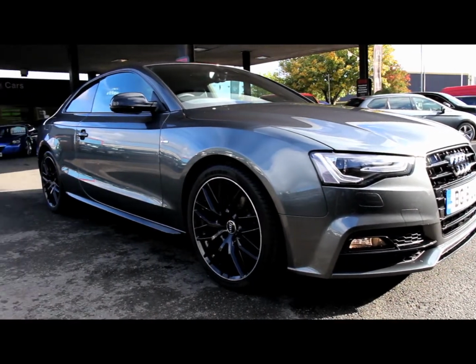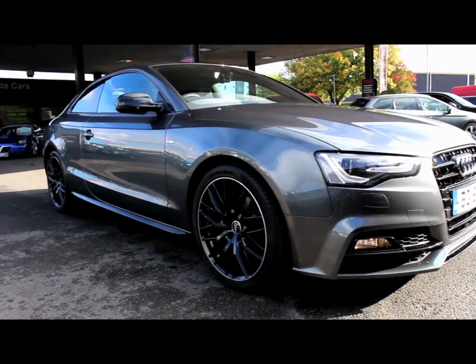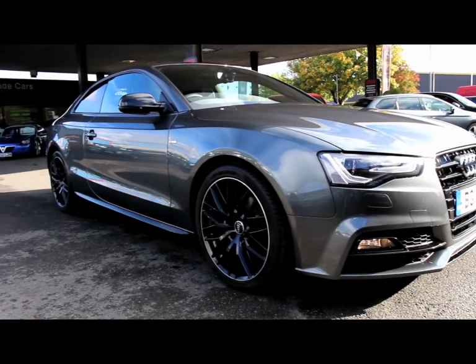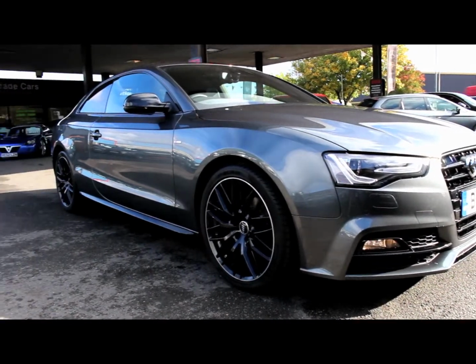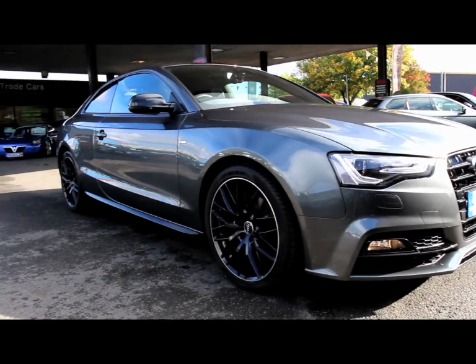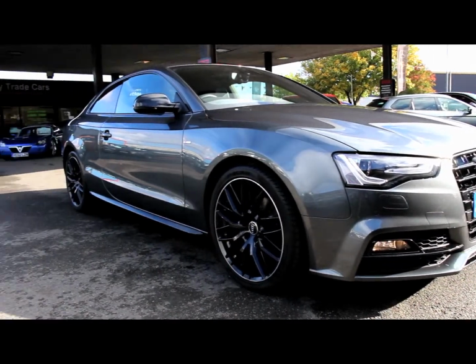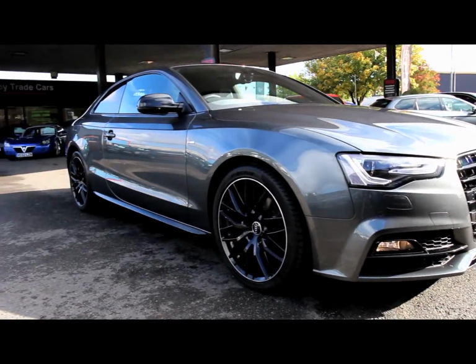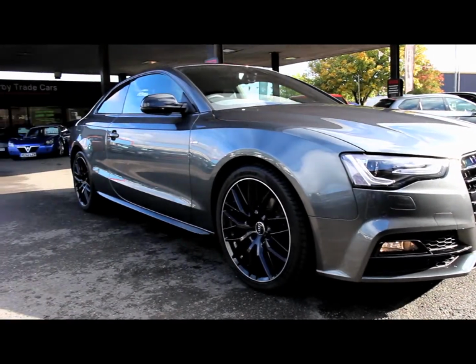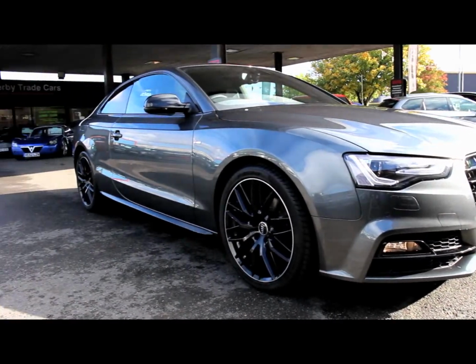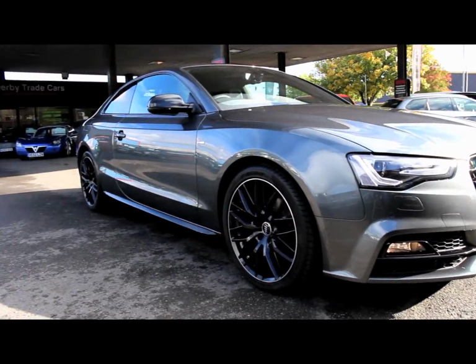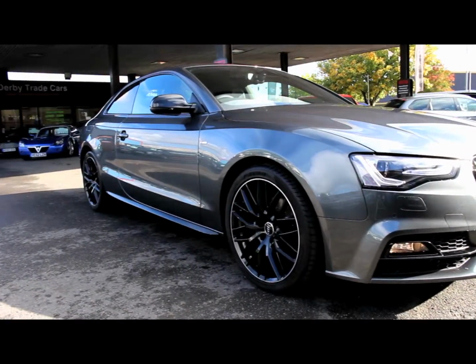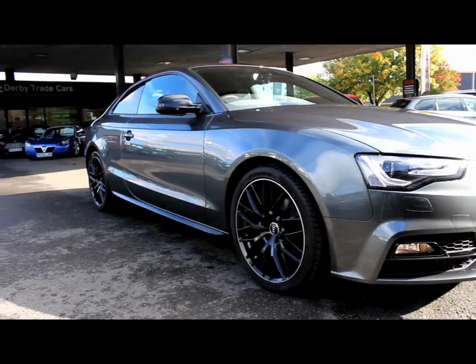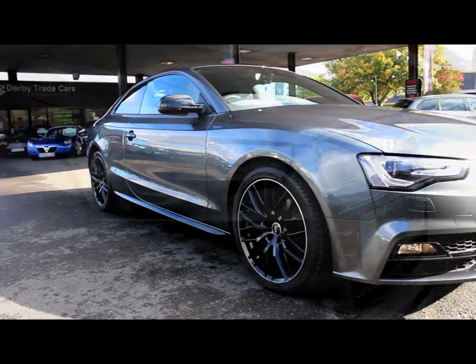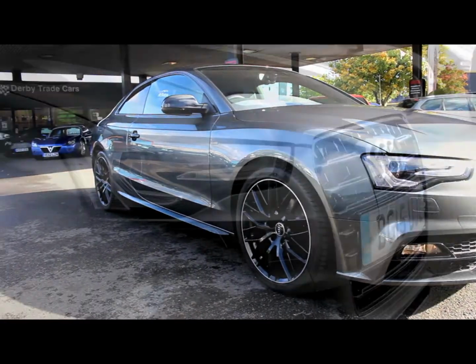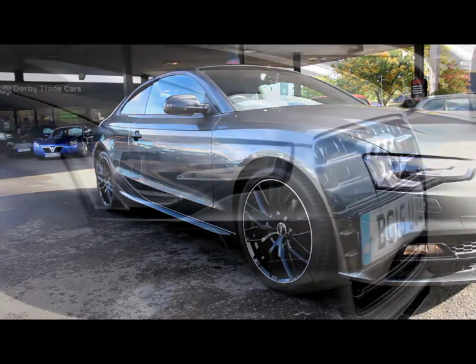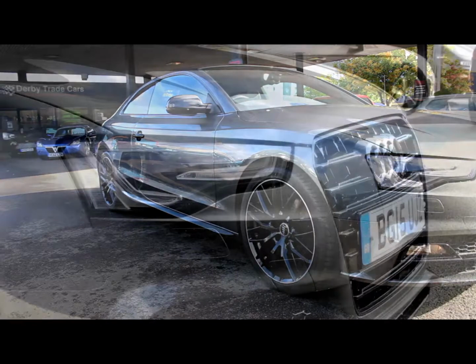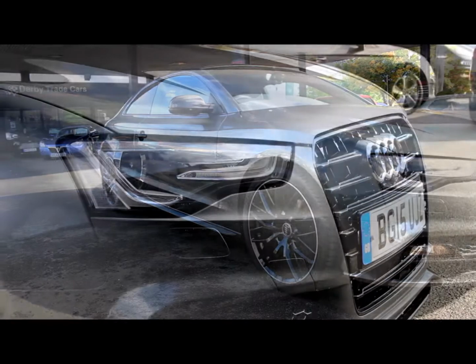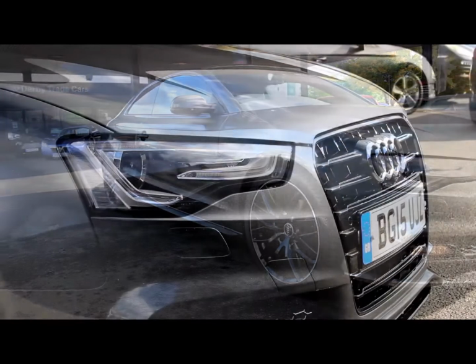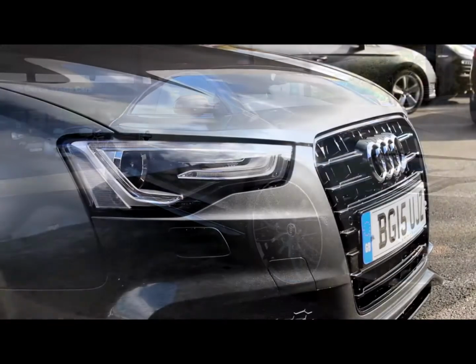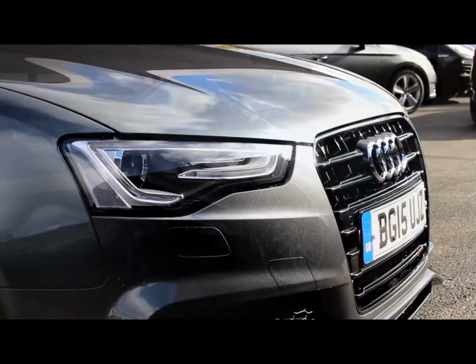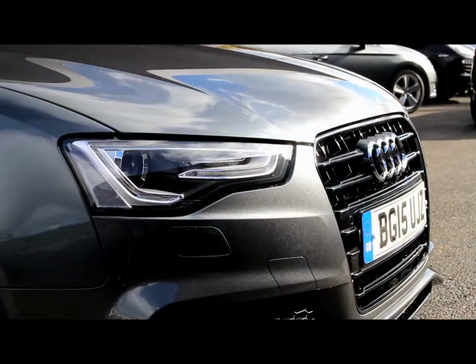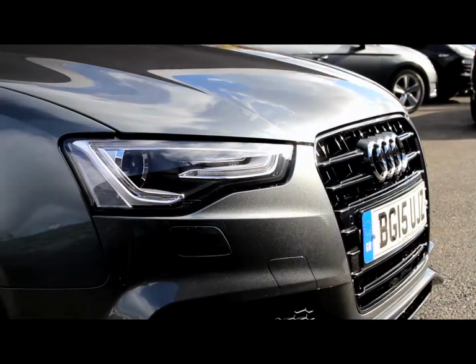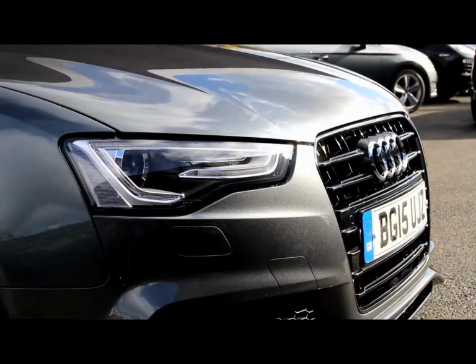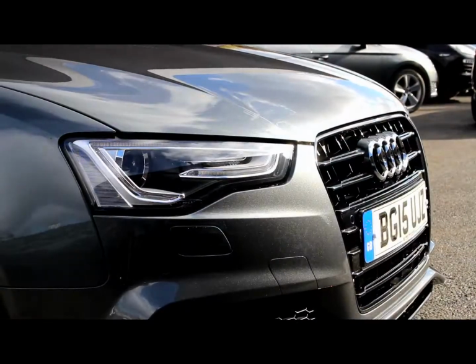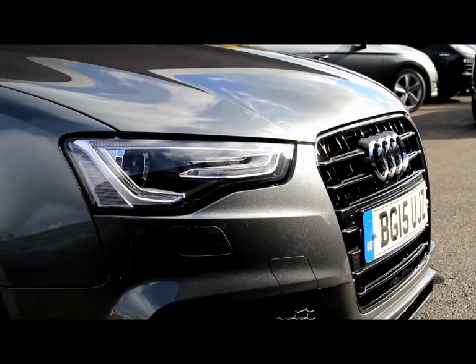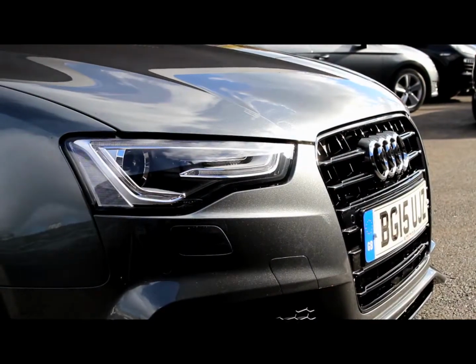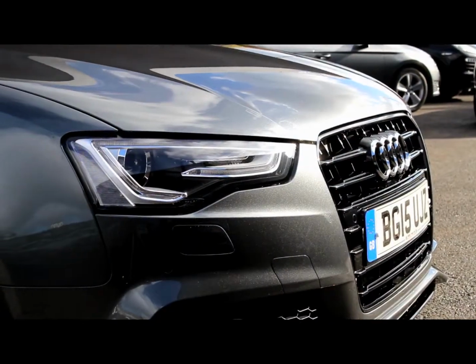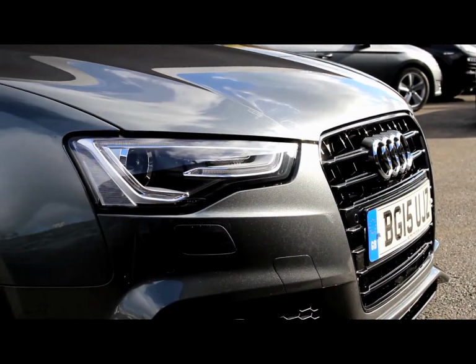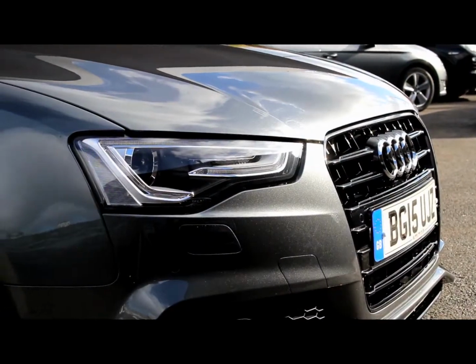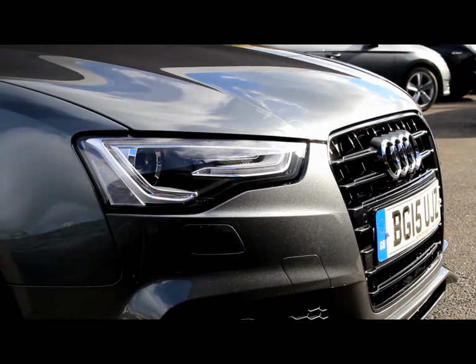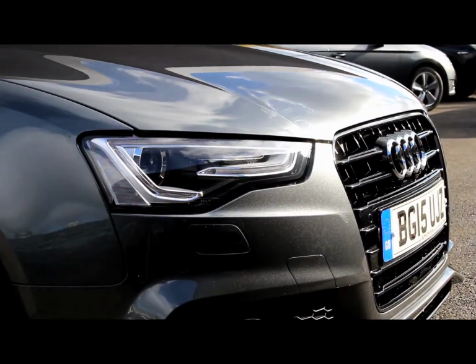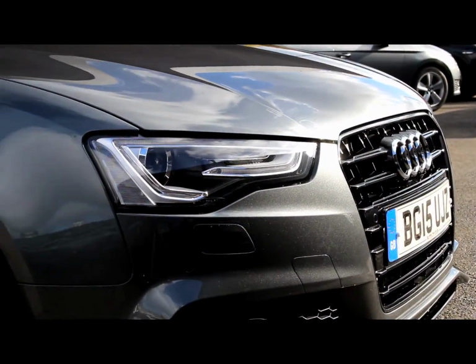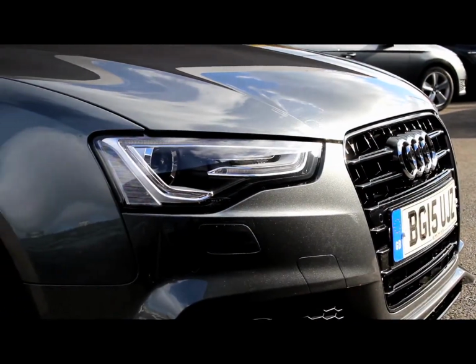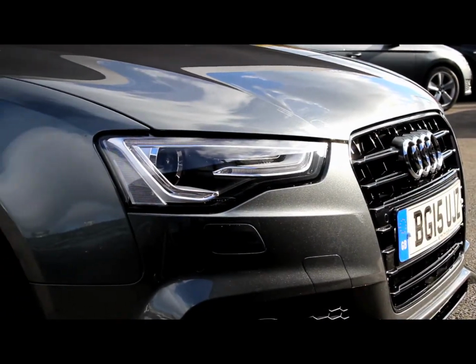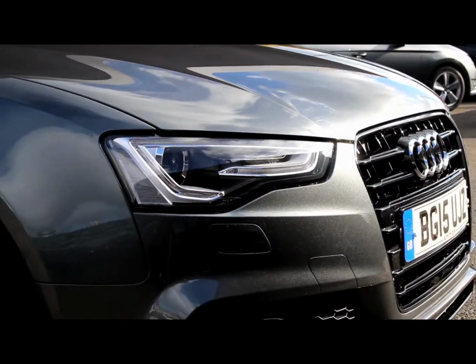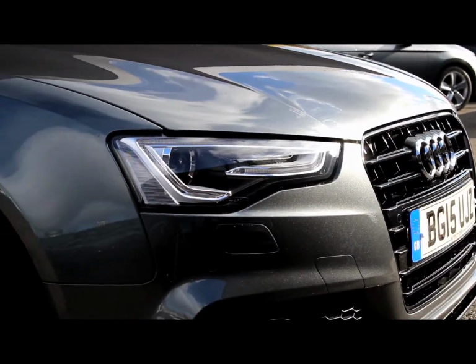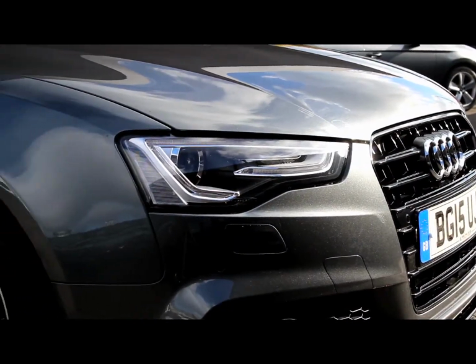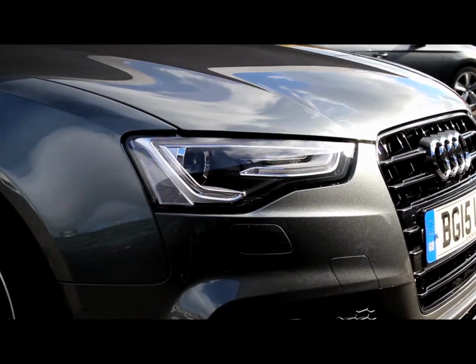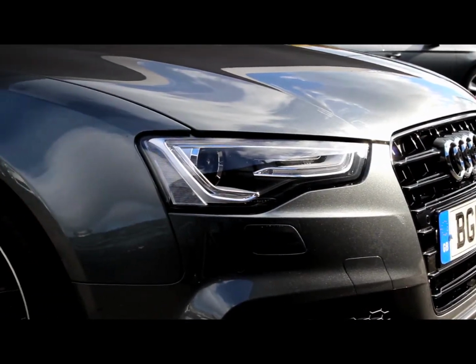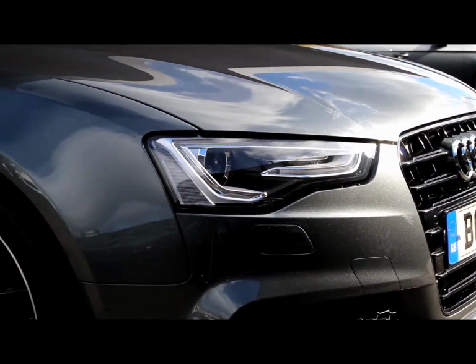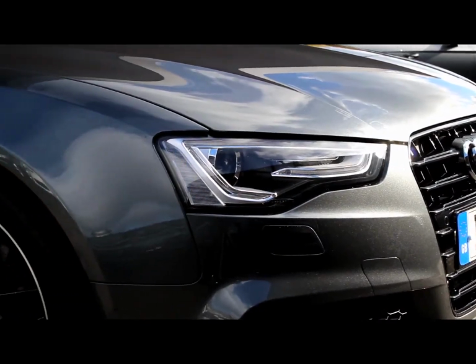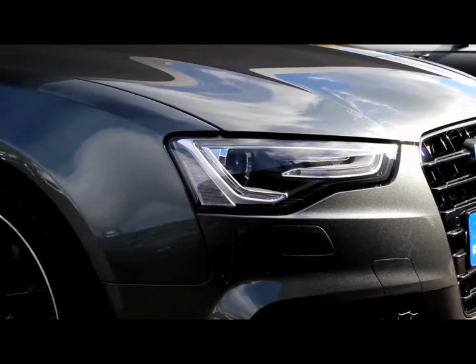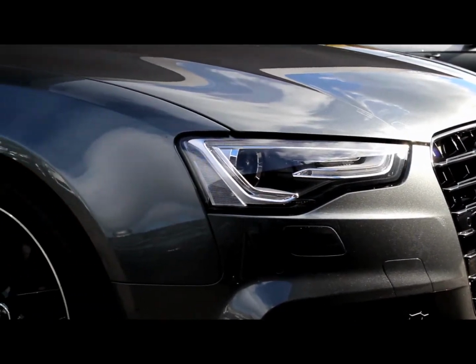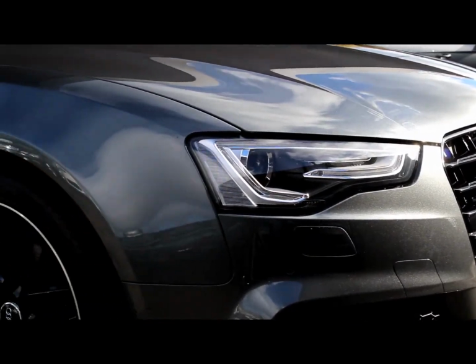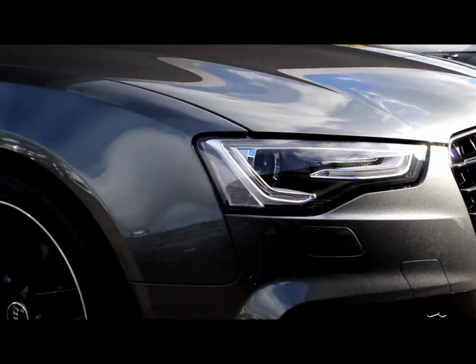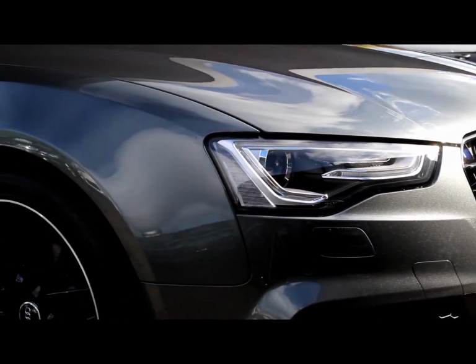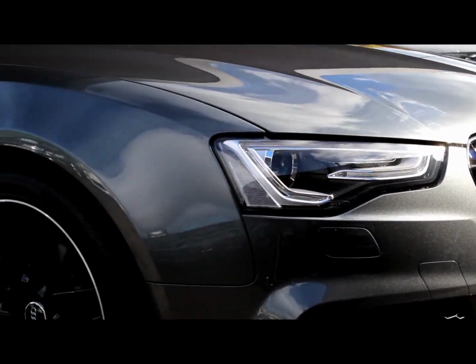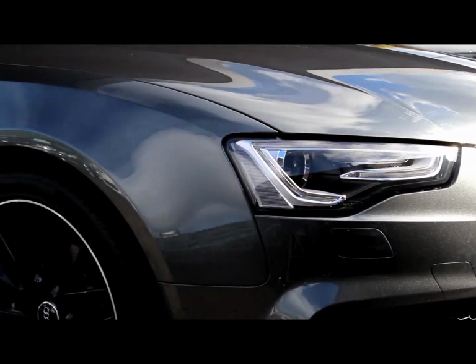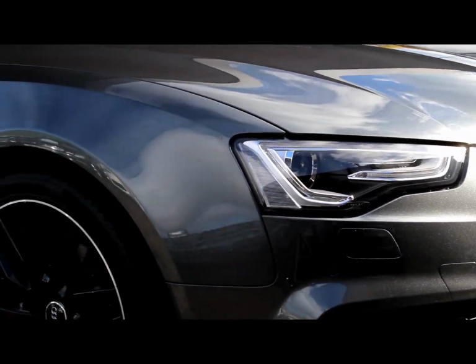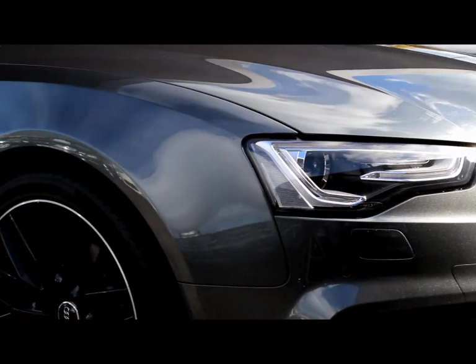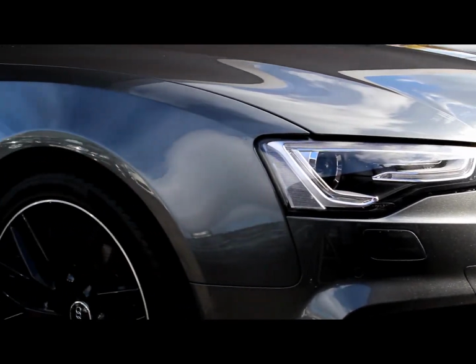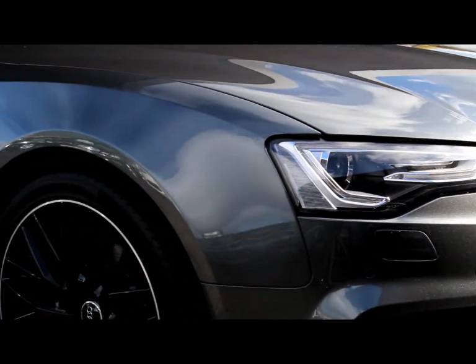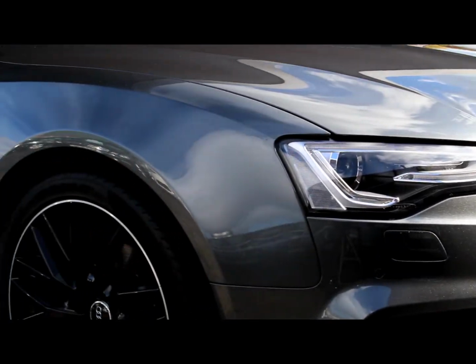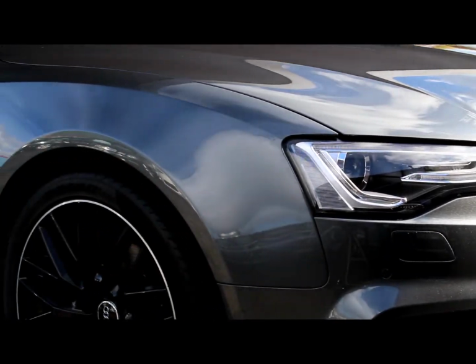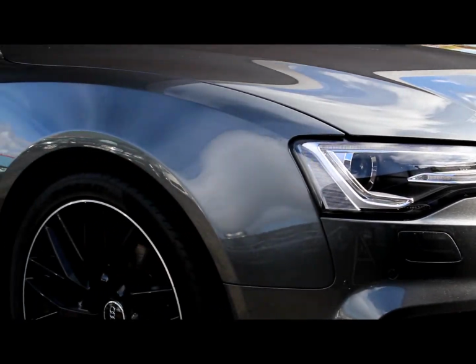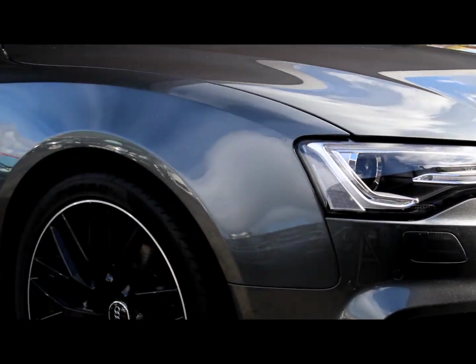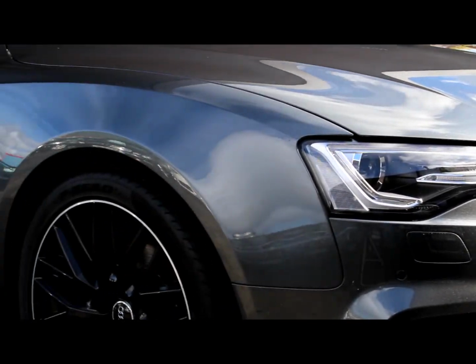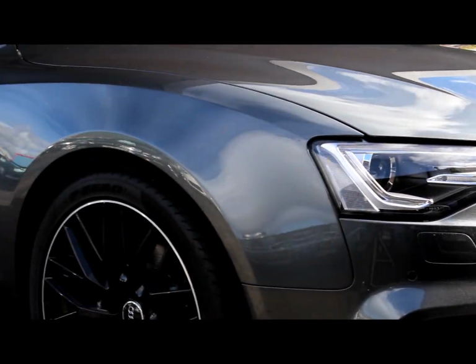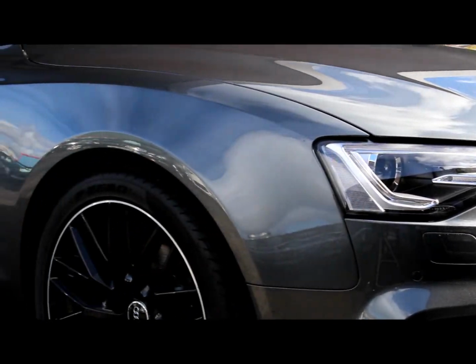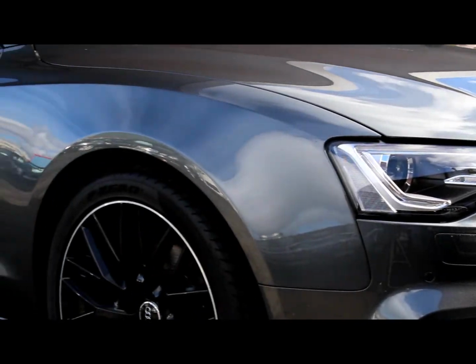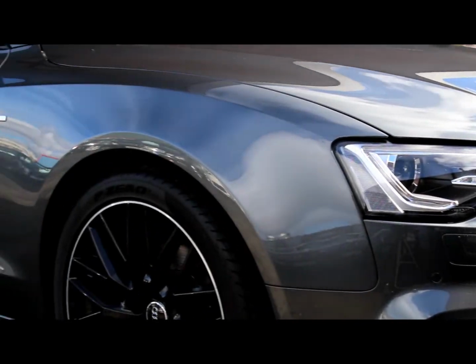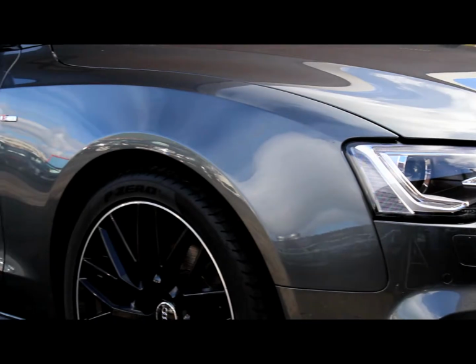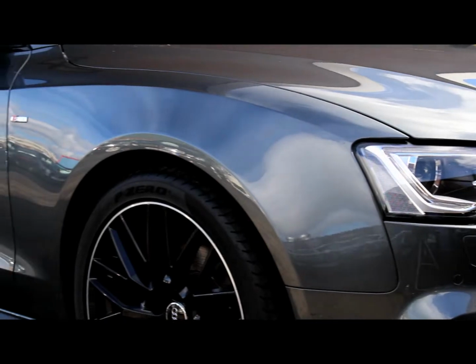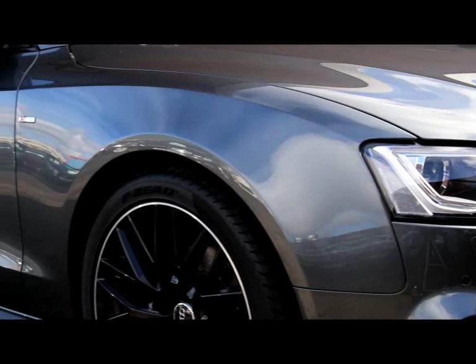Delighted to present this stunning looking Audi A5 2.0L TDI S Line Black Edition Plus with only one owner from new.